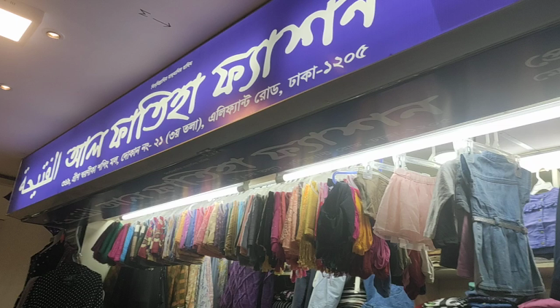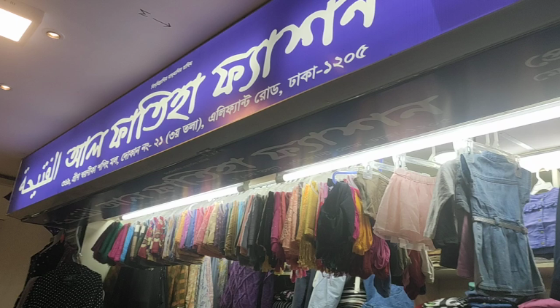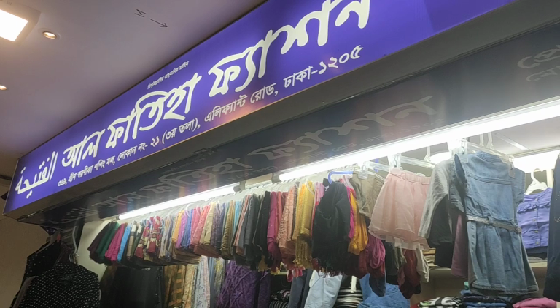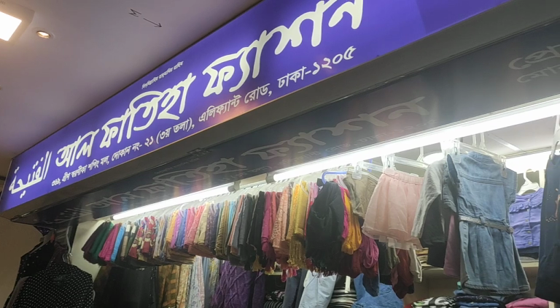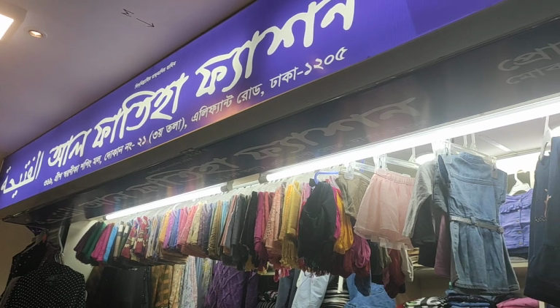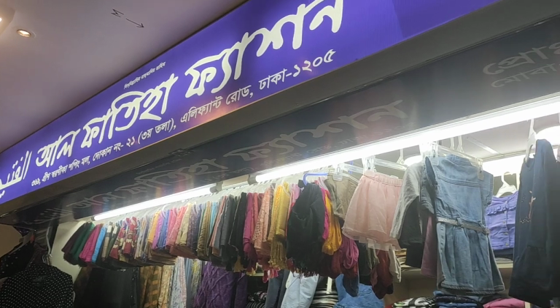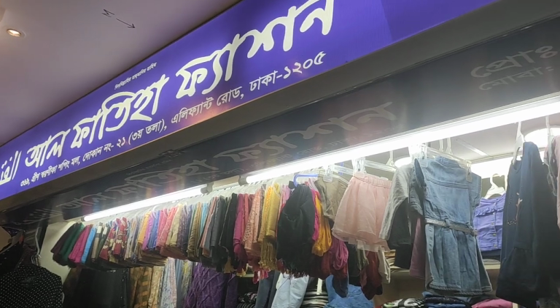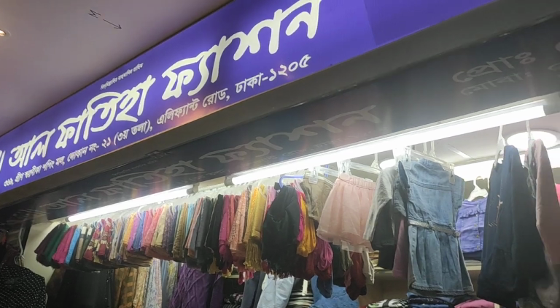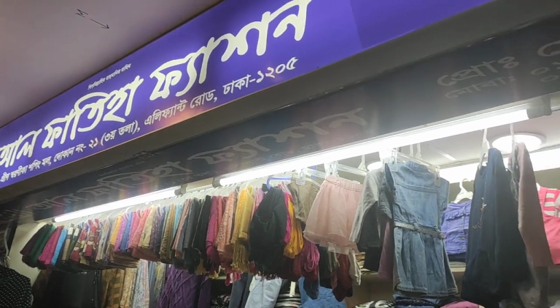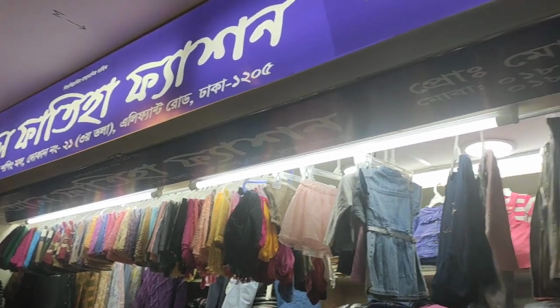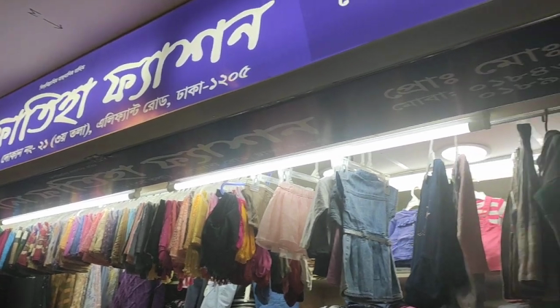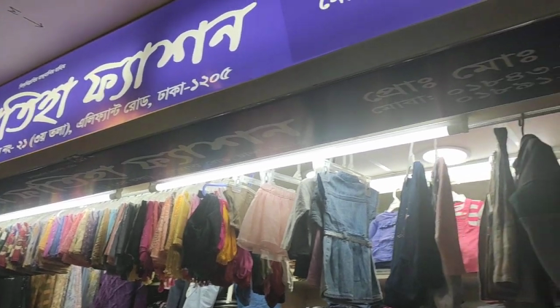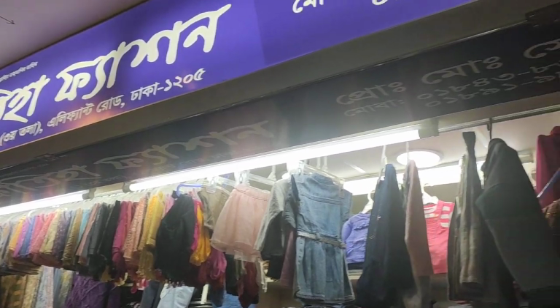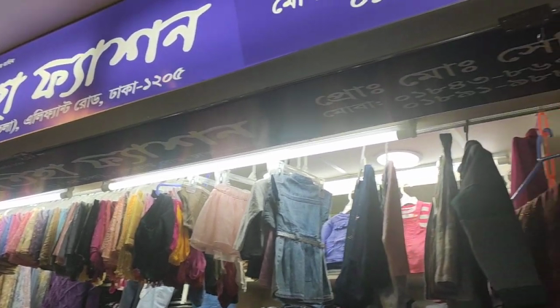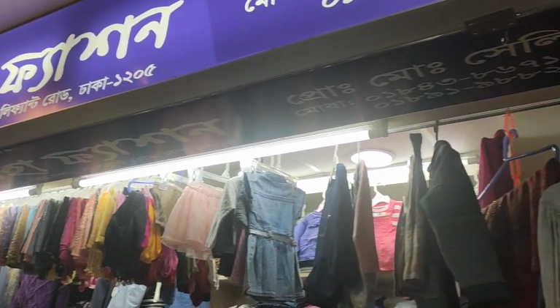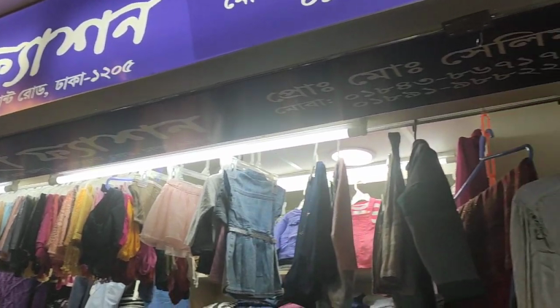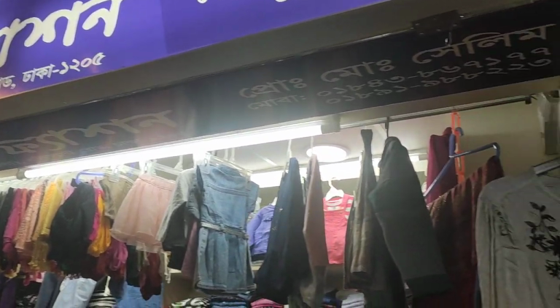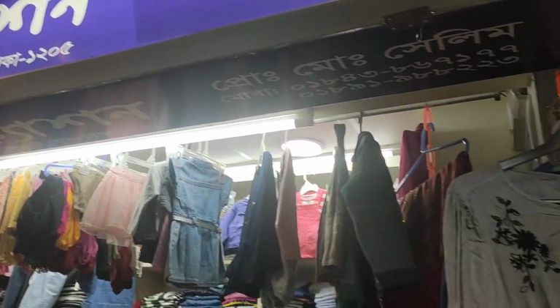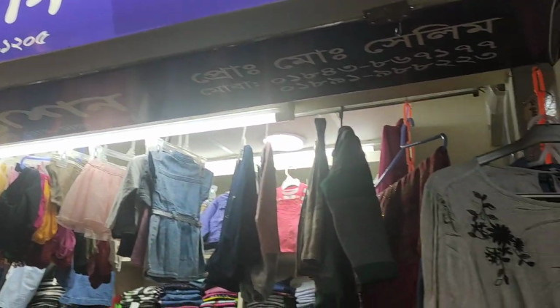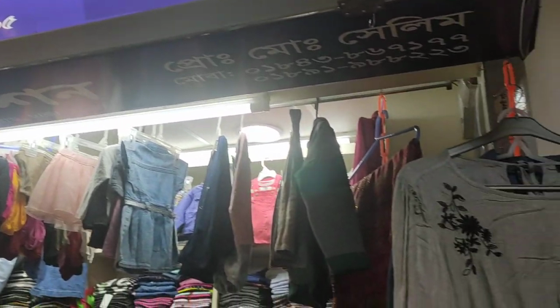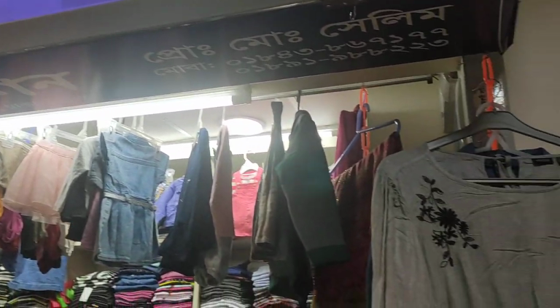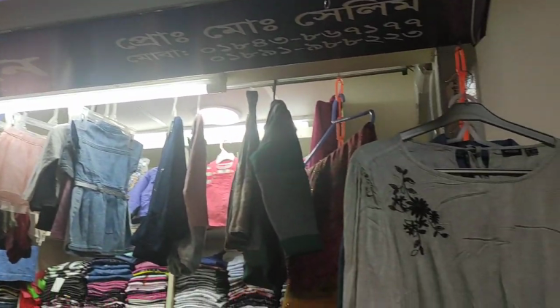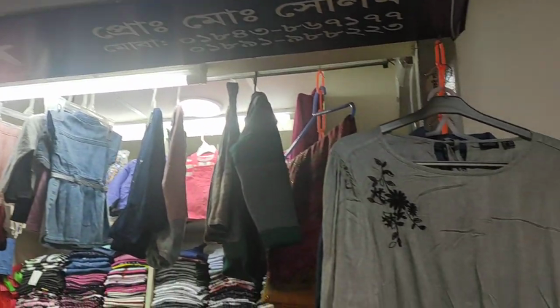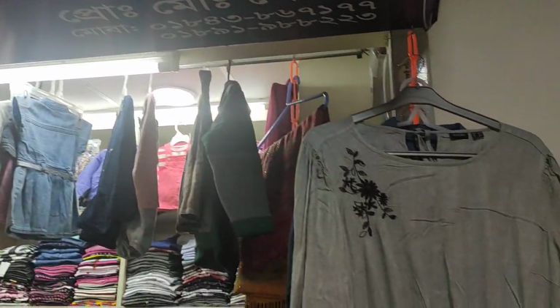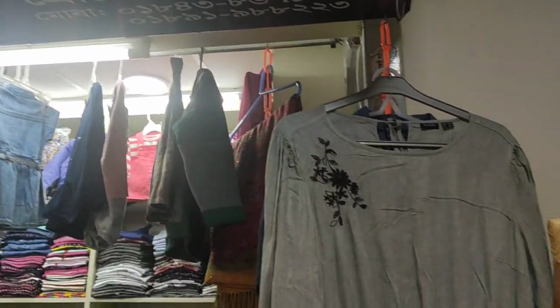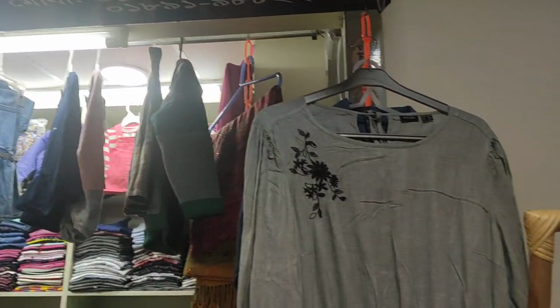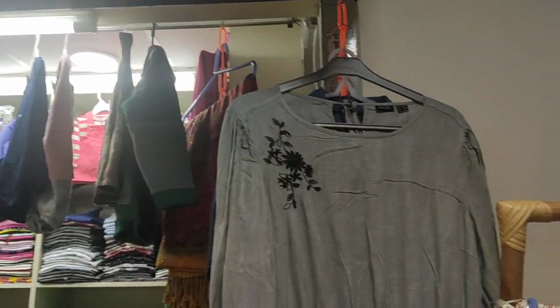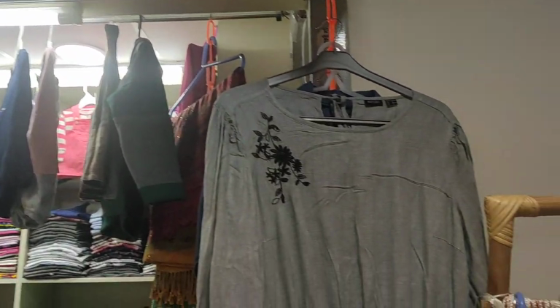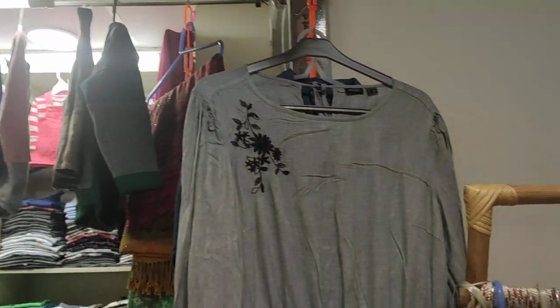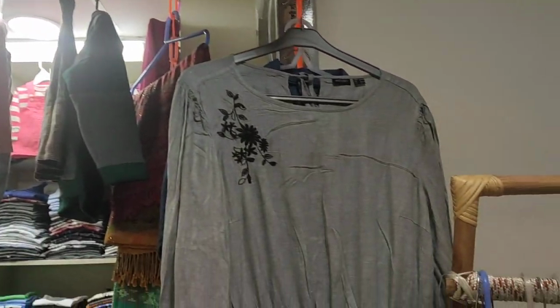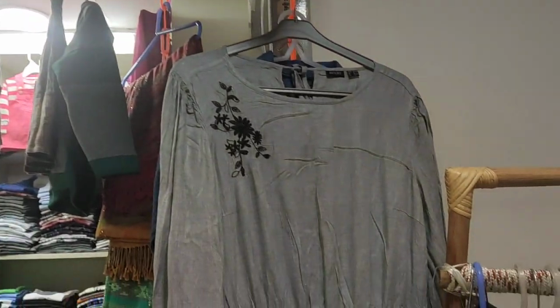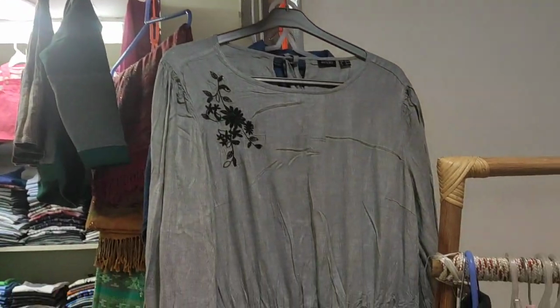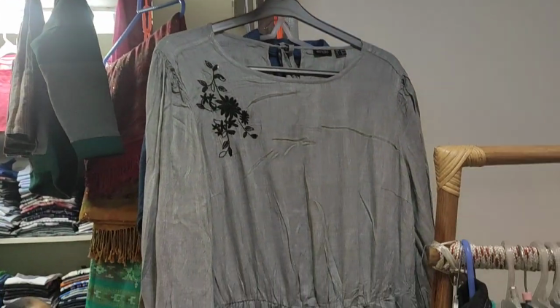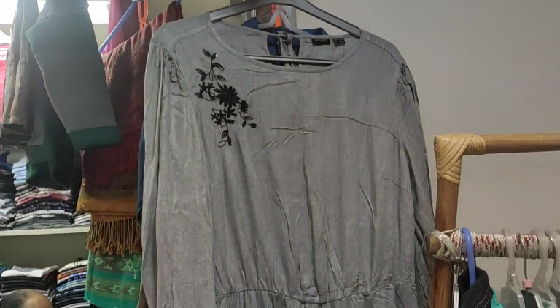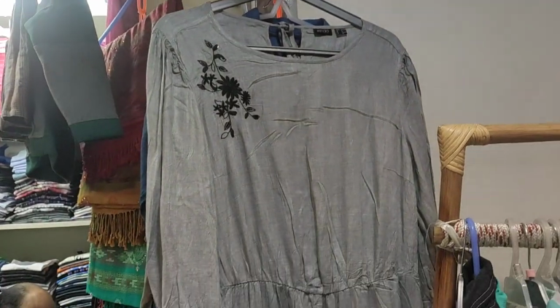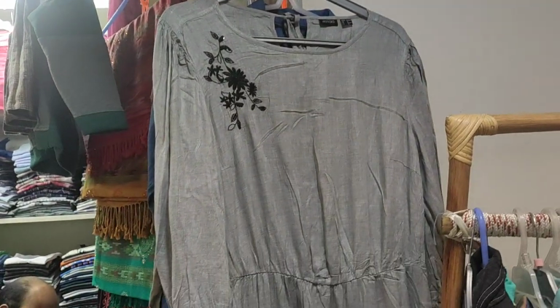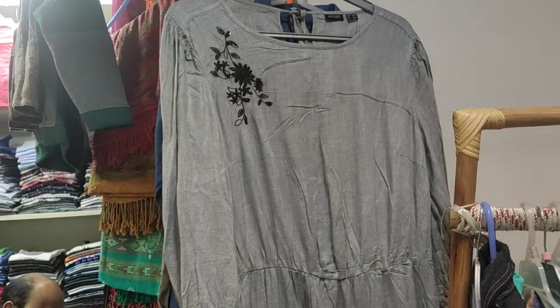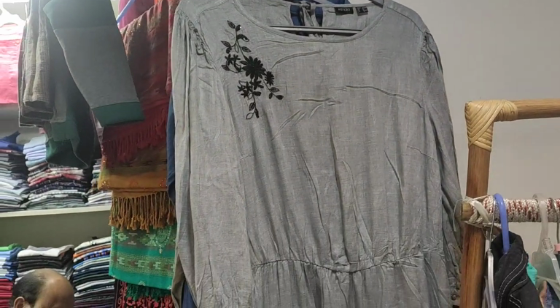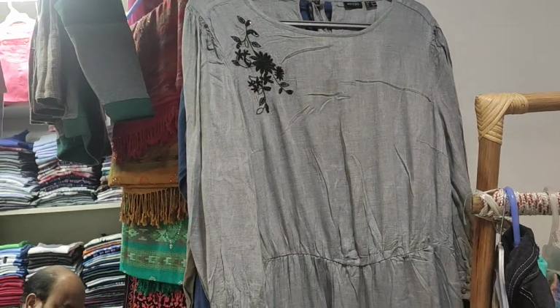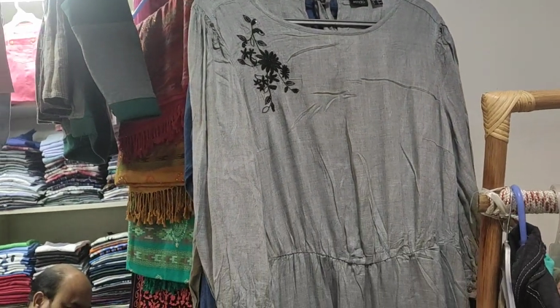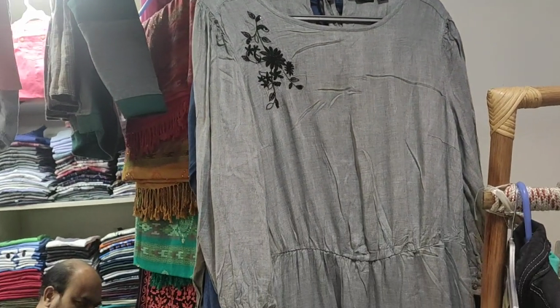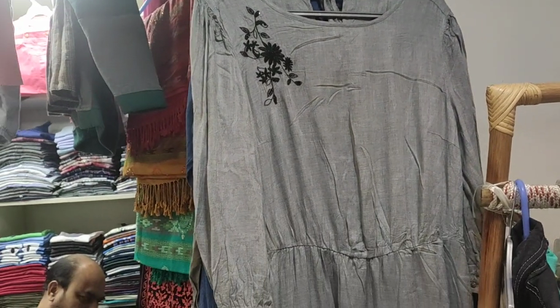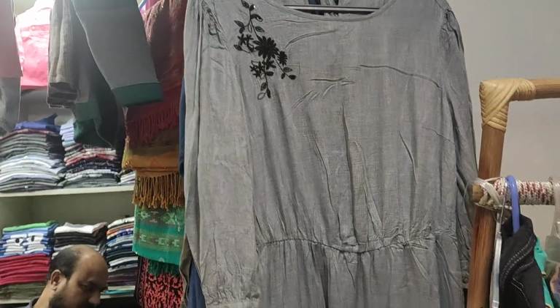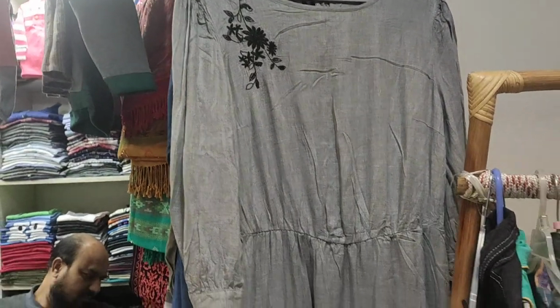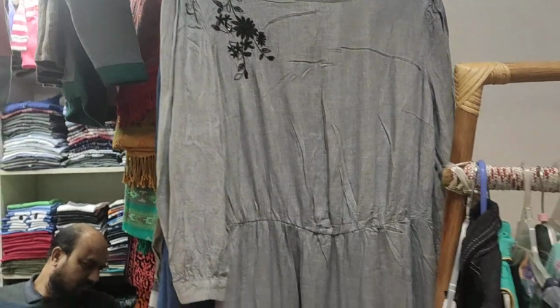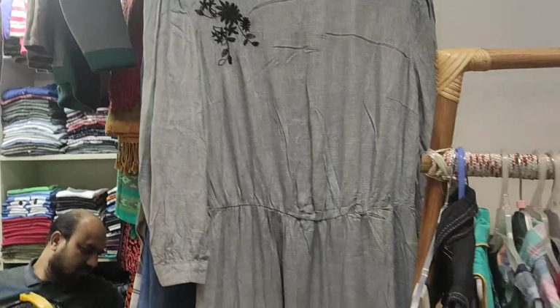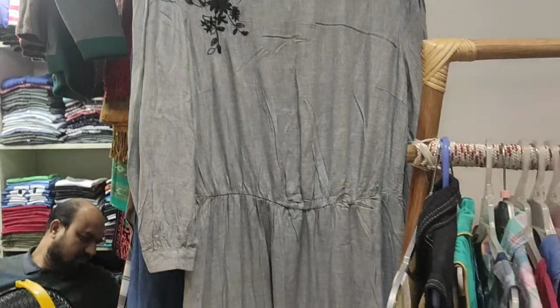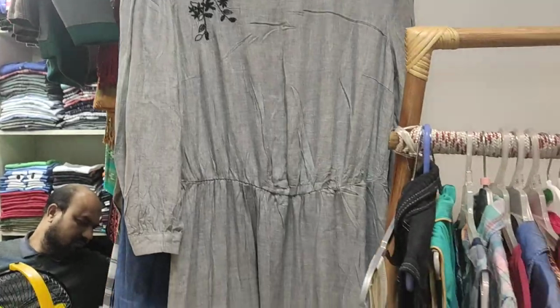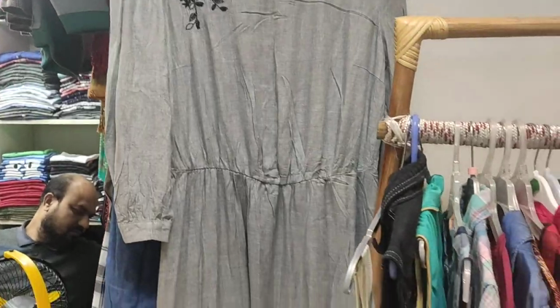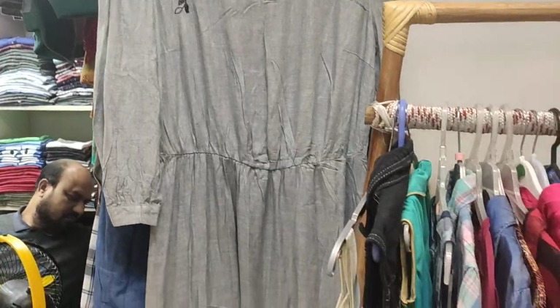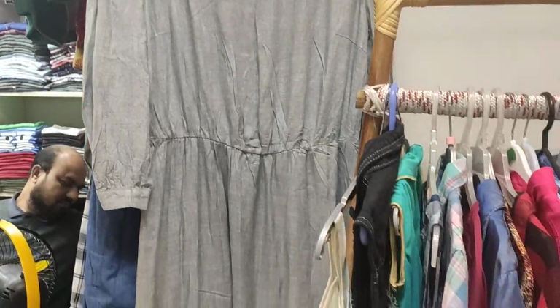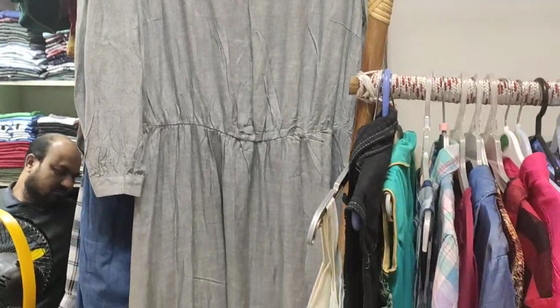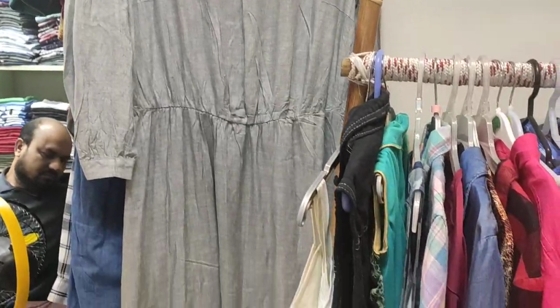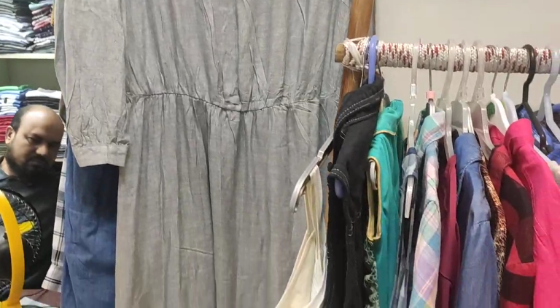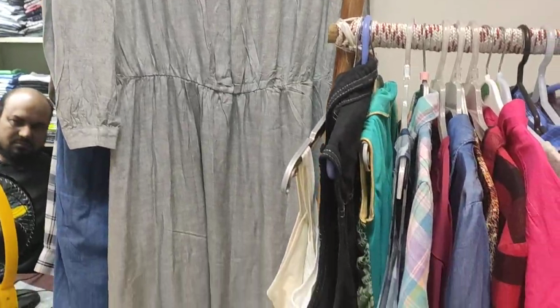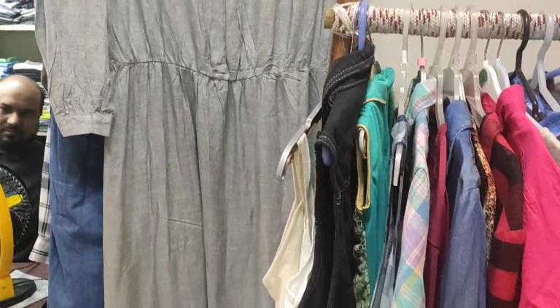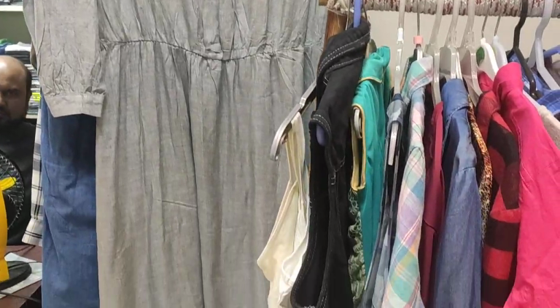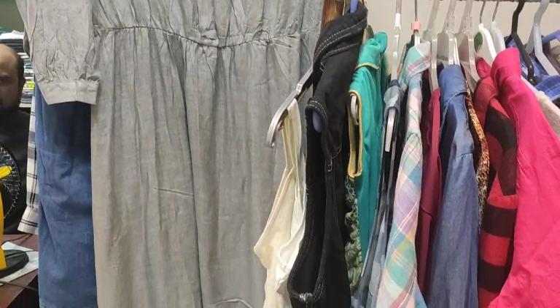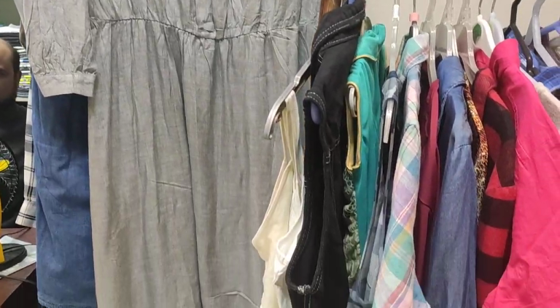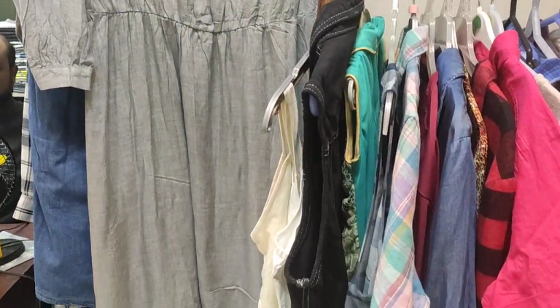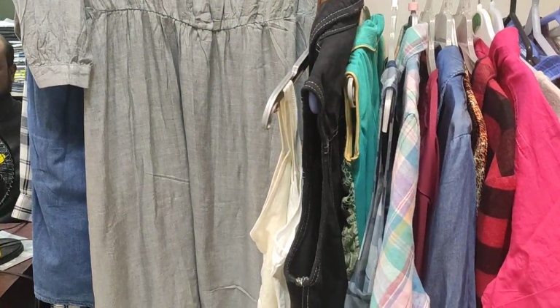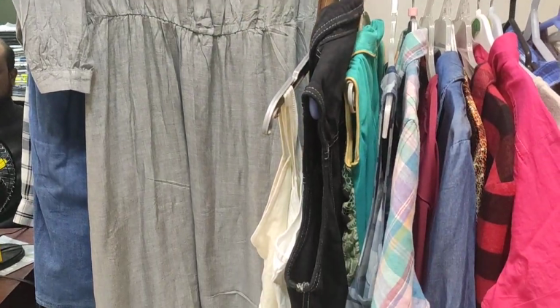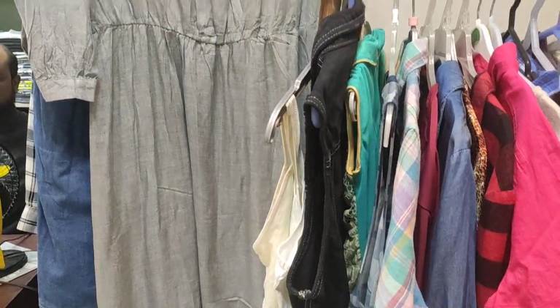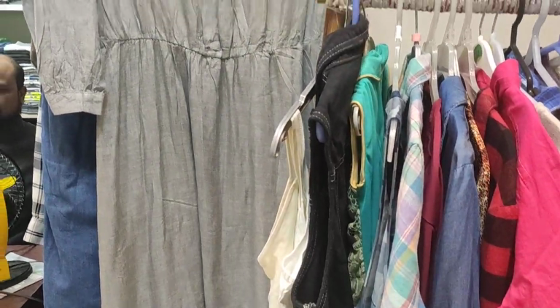Asalaamu alaikum bondhura, welcome back to my channel, British blog. We are going to do Alphatifa fashion, we are going to do a lot of Alphatifa fashion.